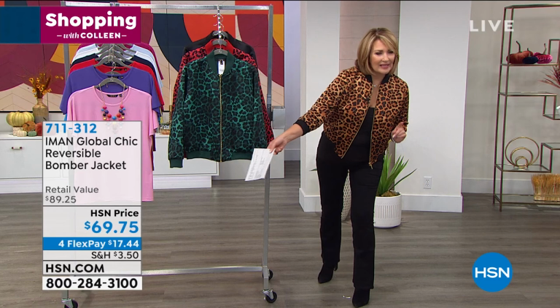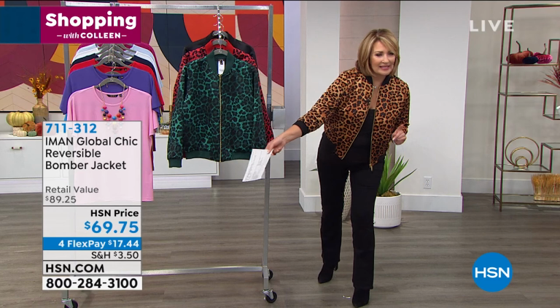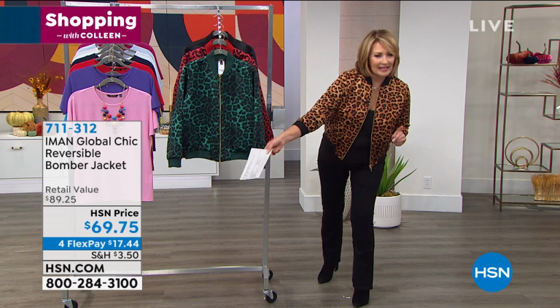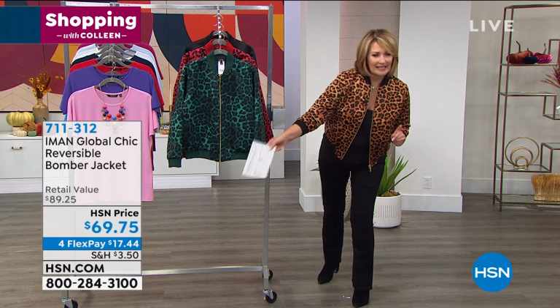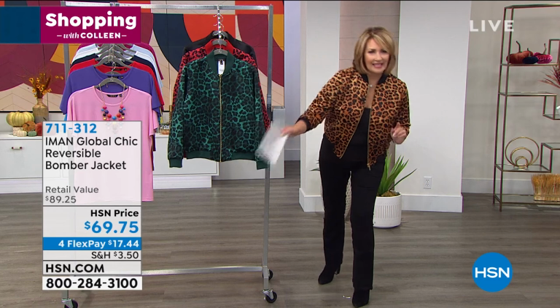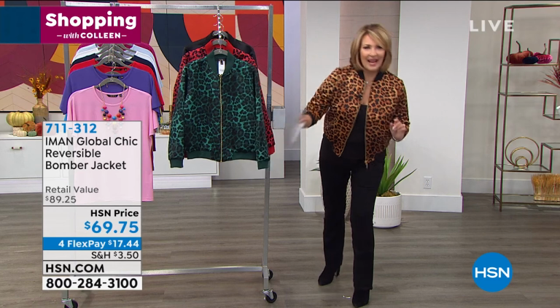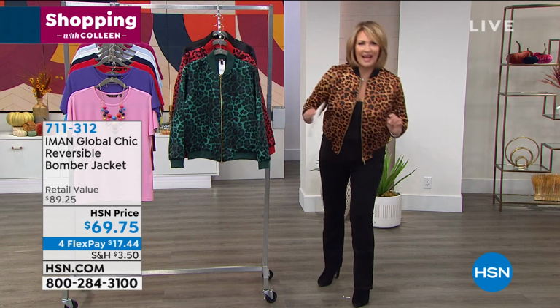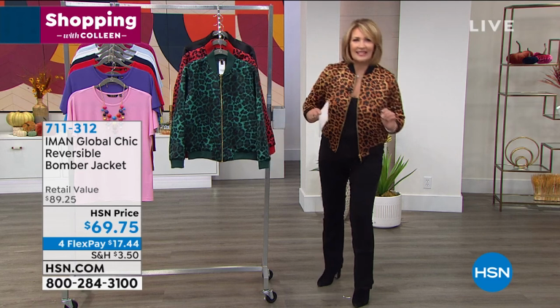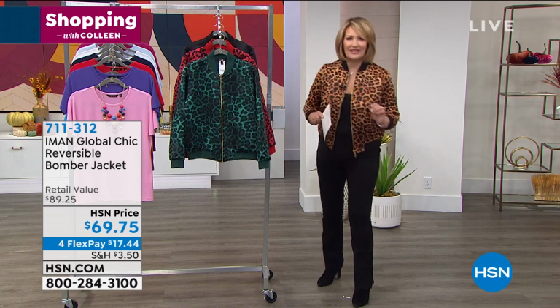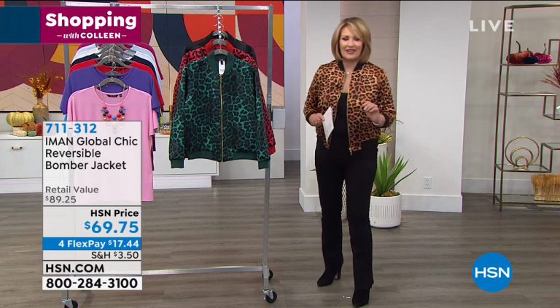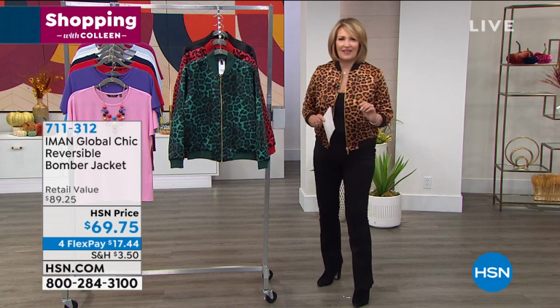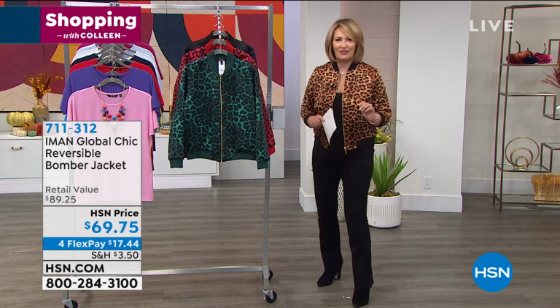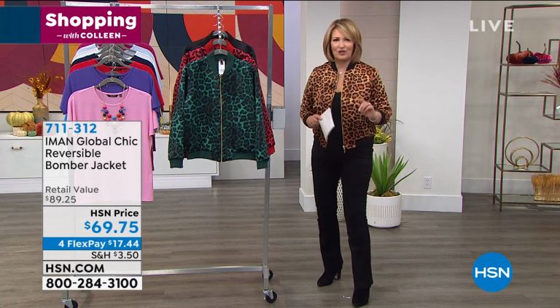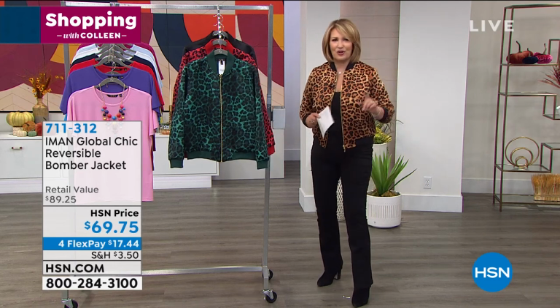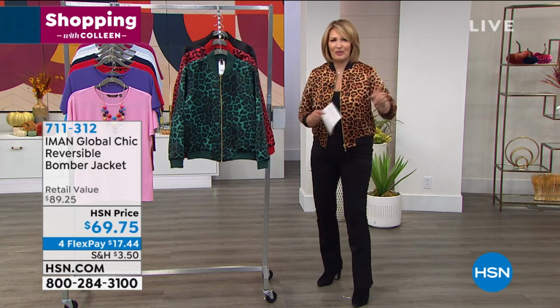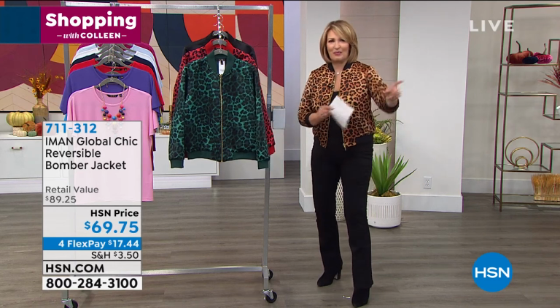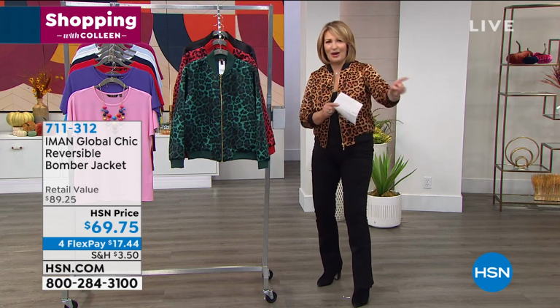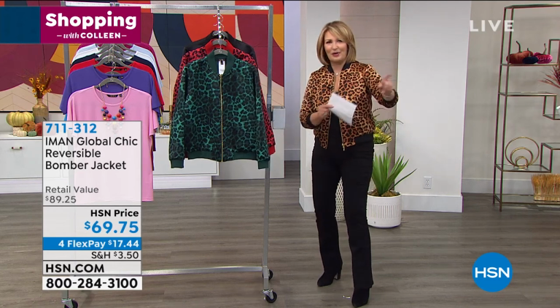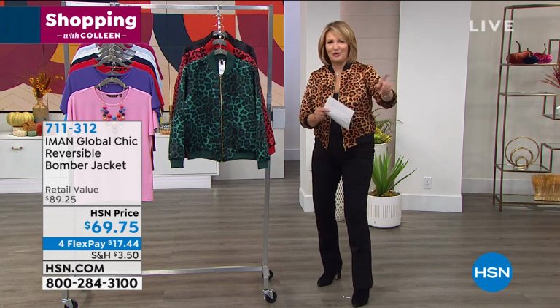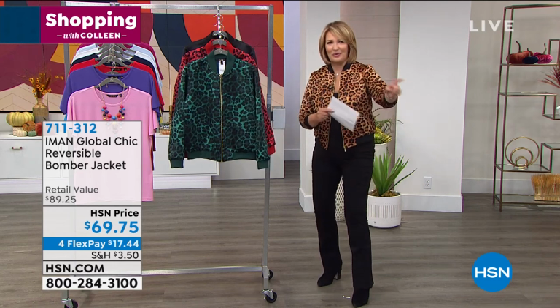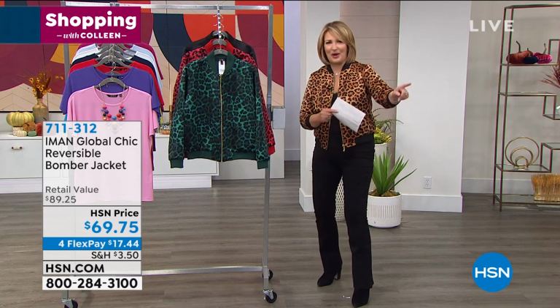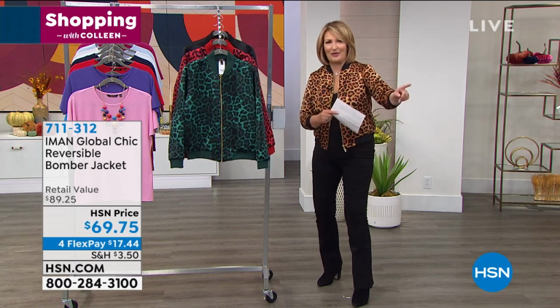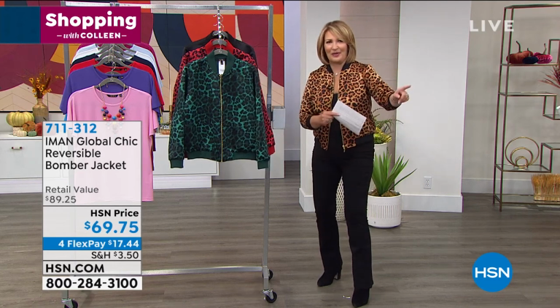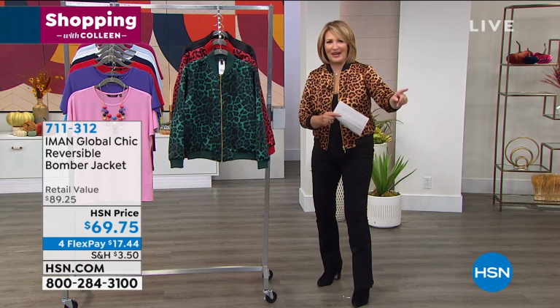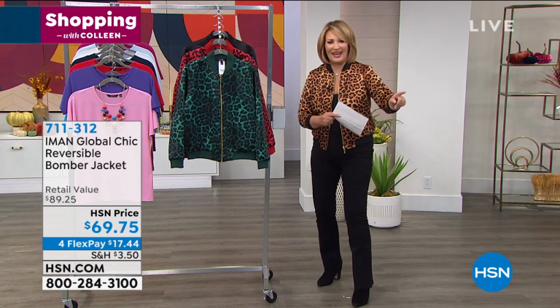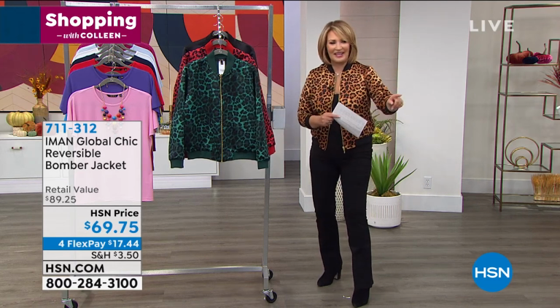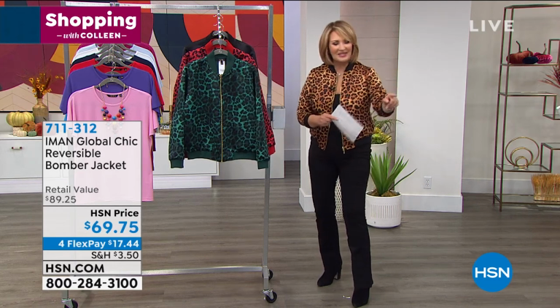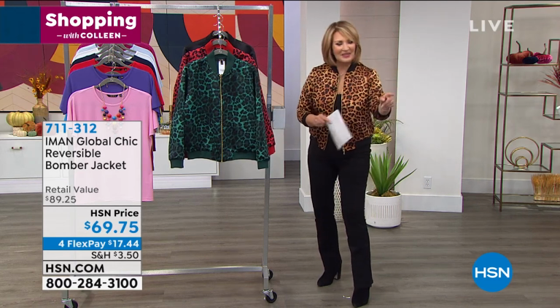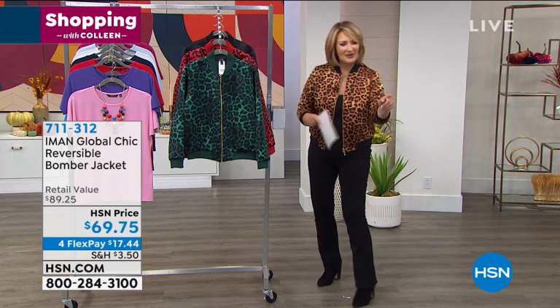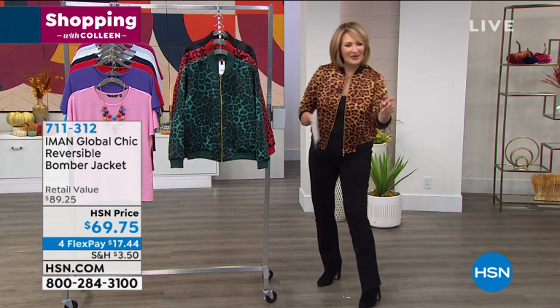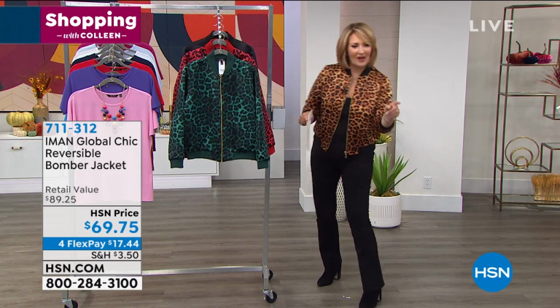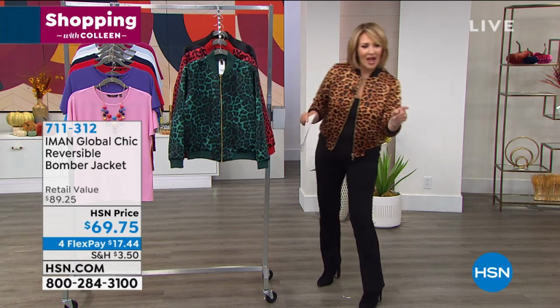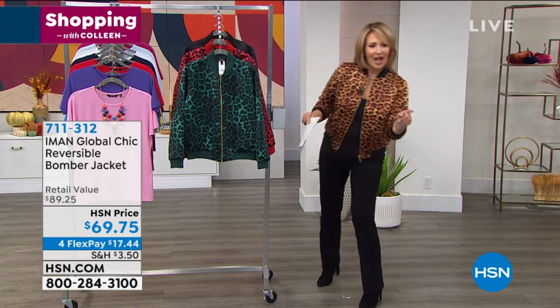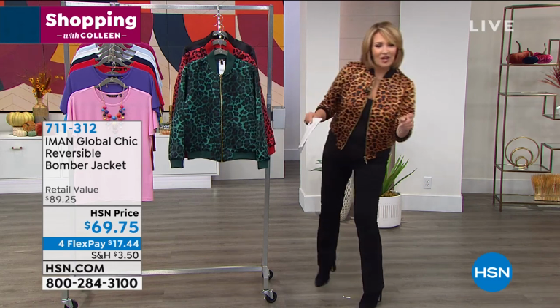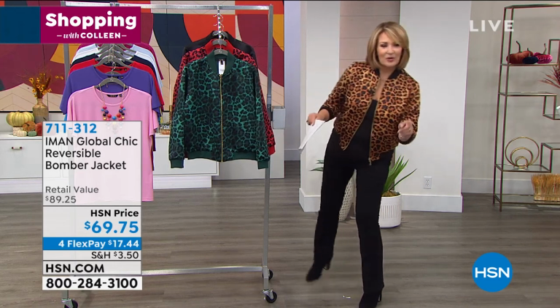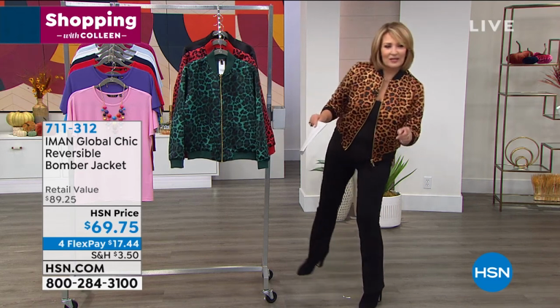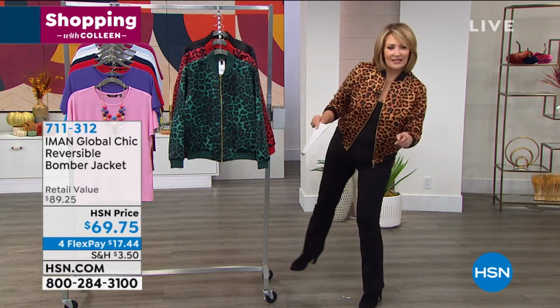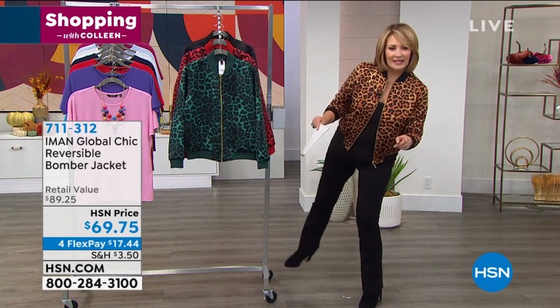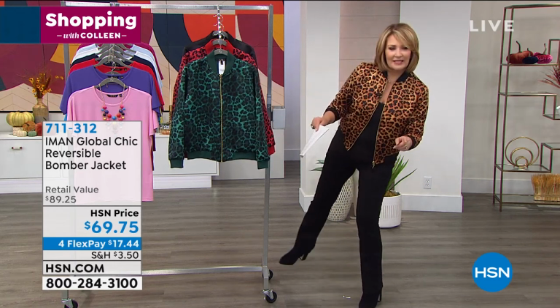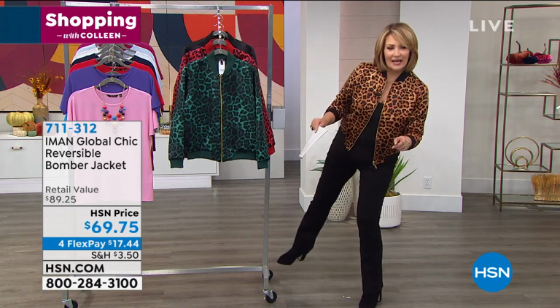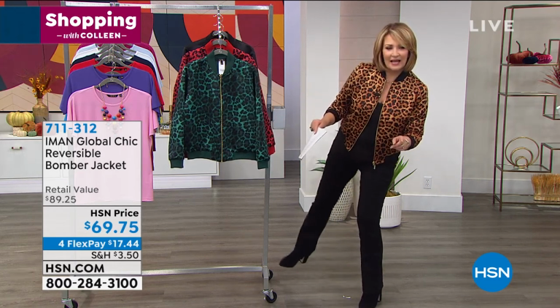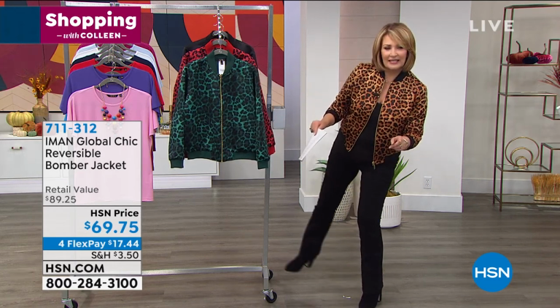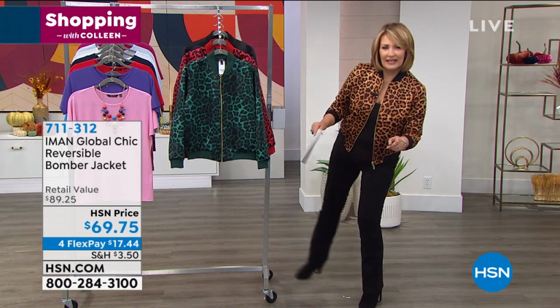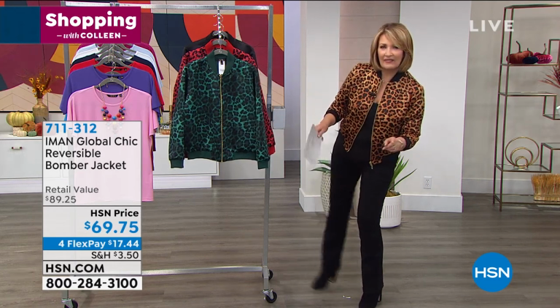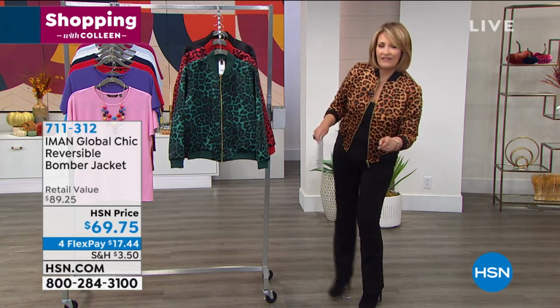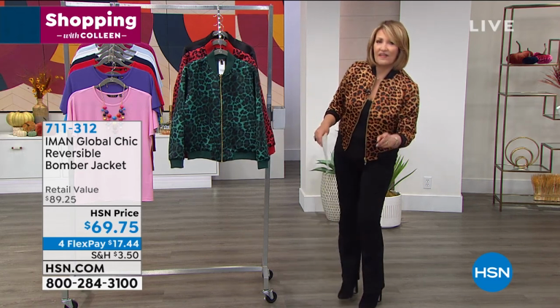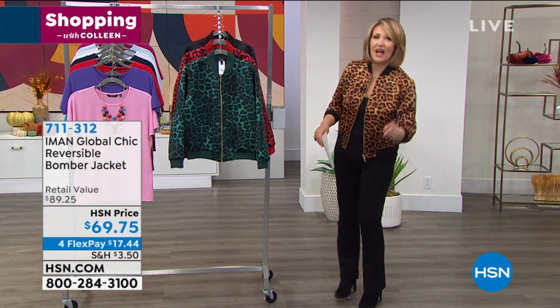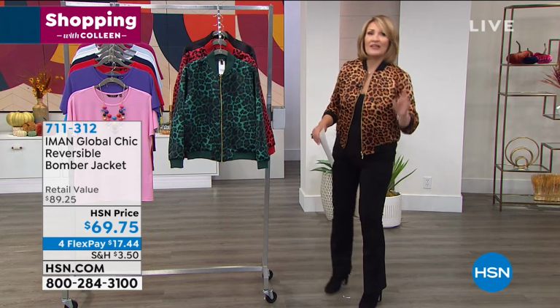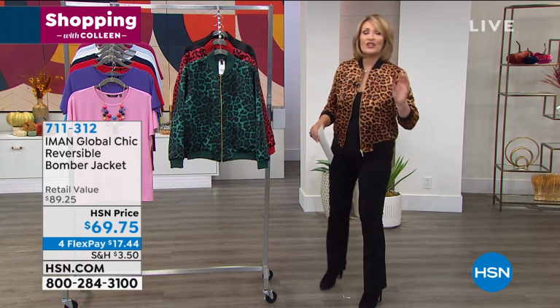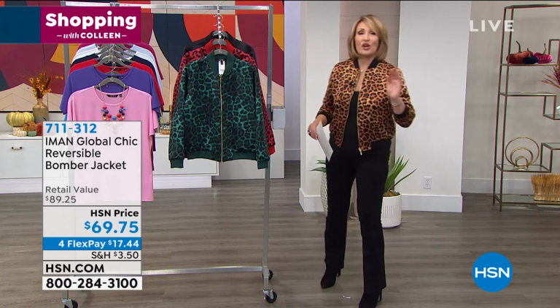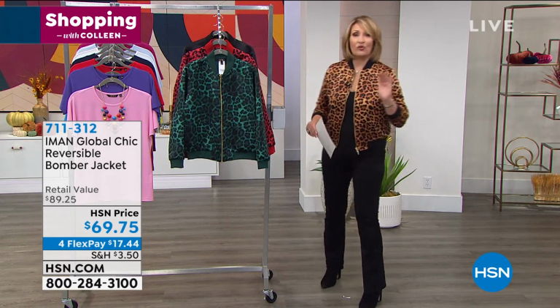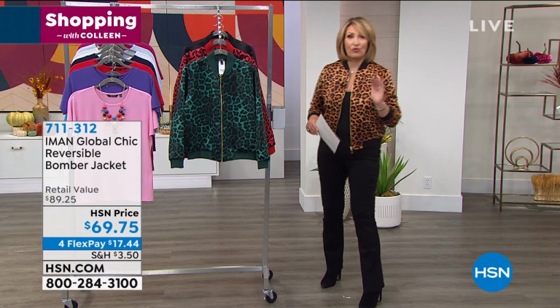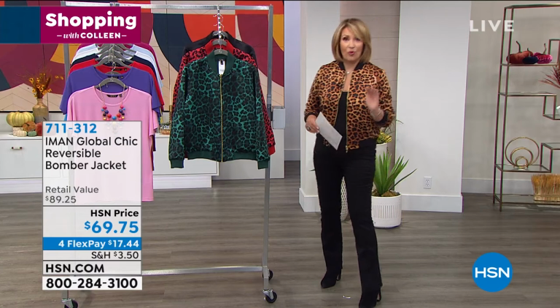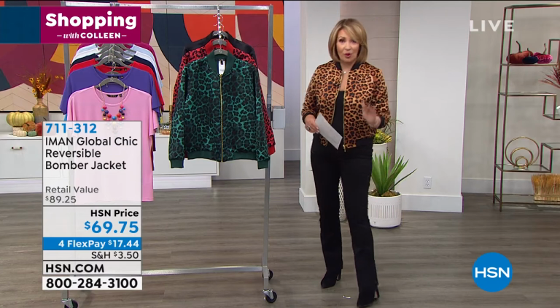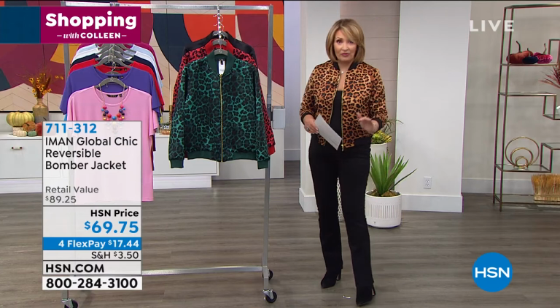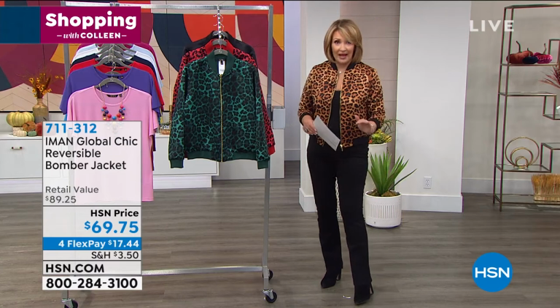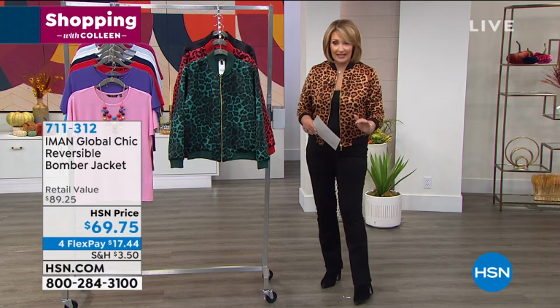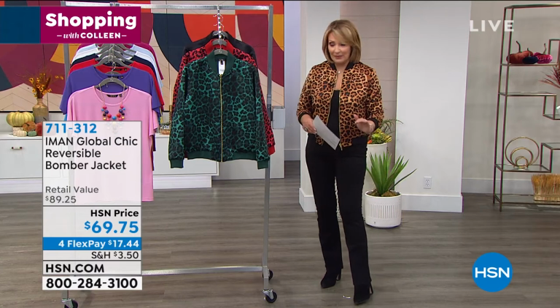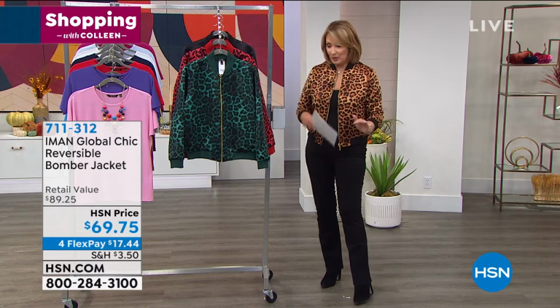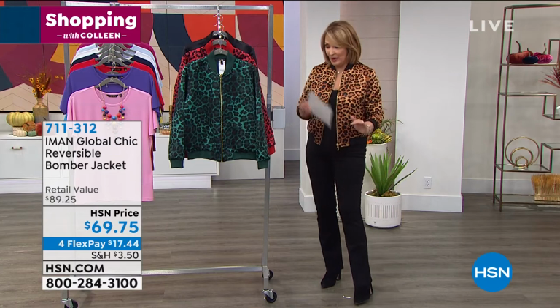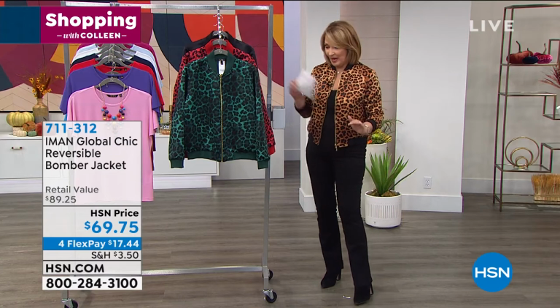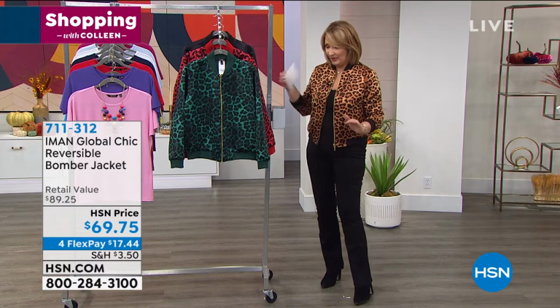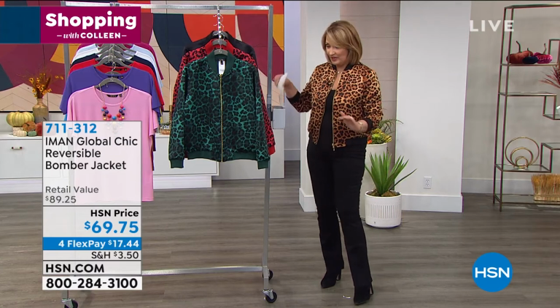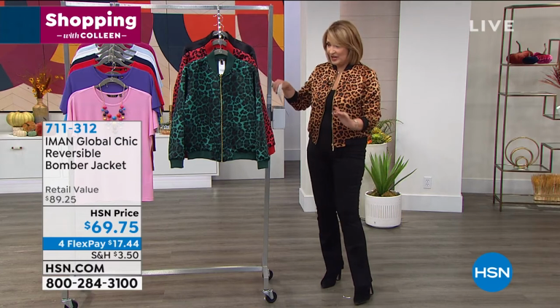It's $69.75. Sorry, my monitor is way over there, I can't see it very well. So it's $69.75. It's on four flexible payments.